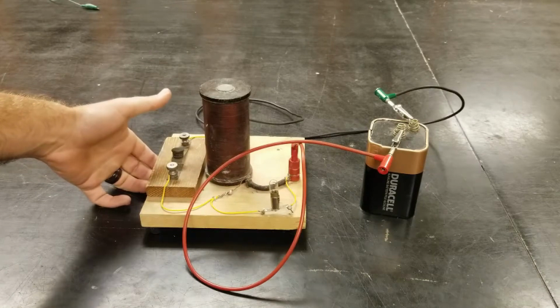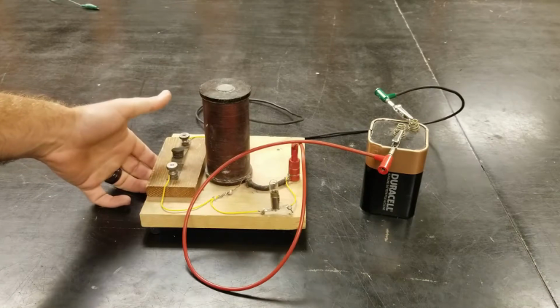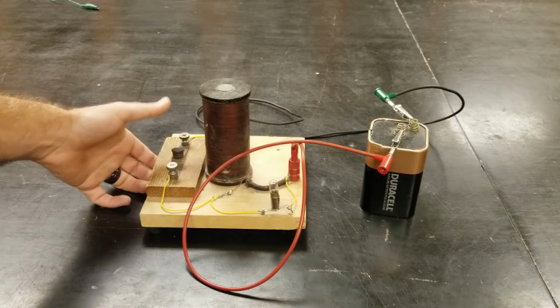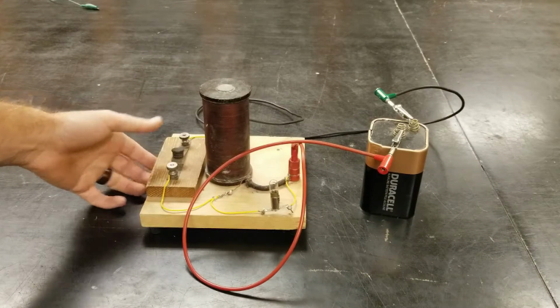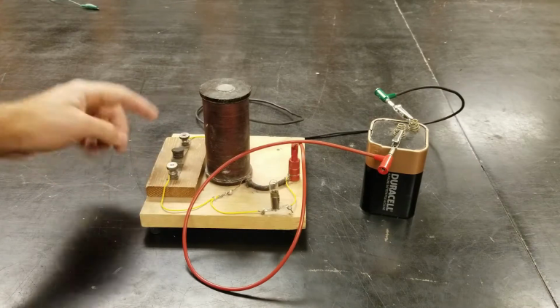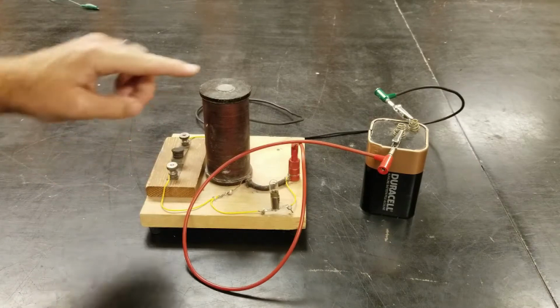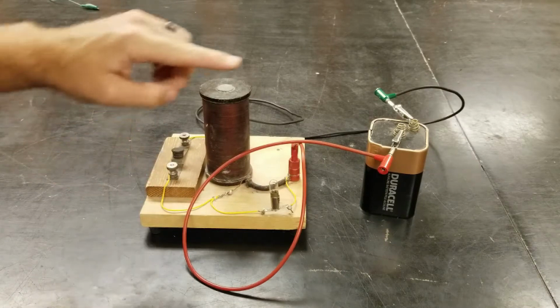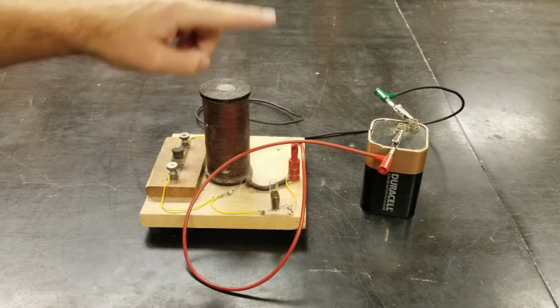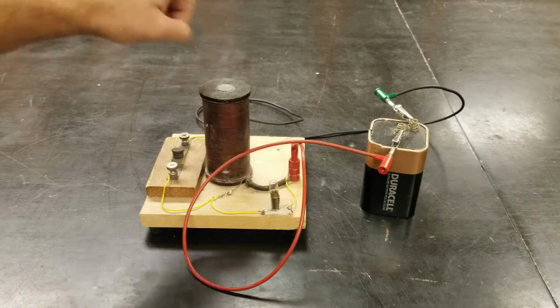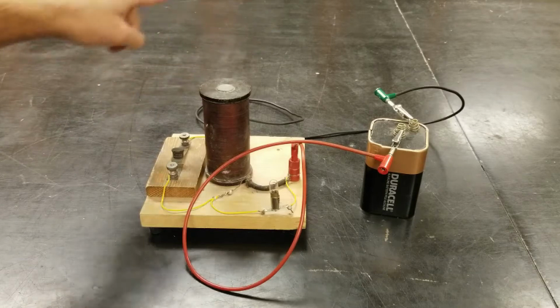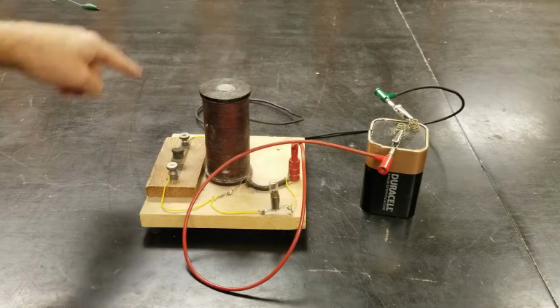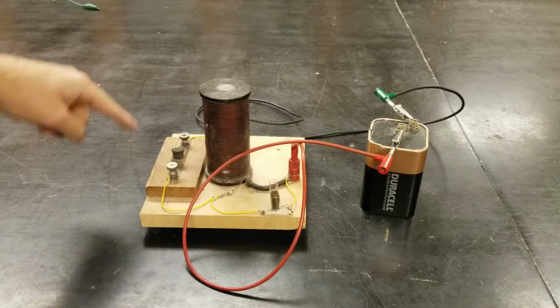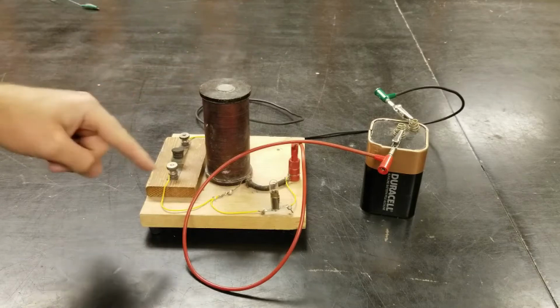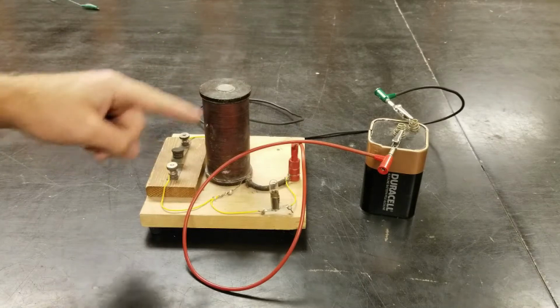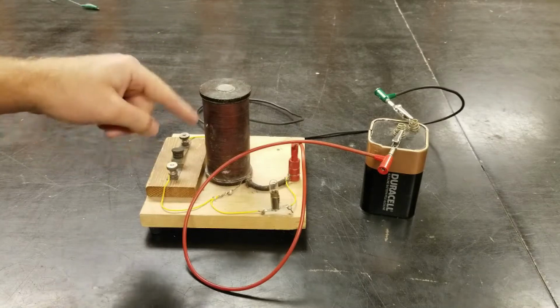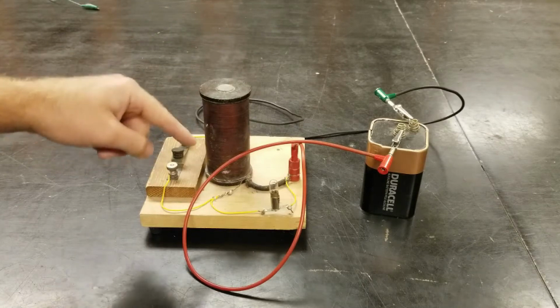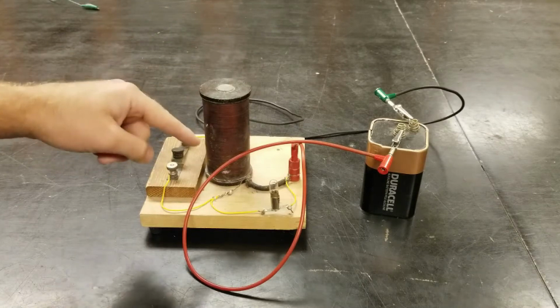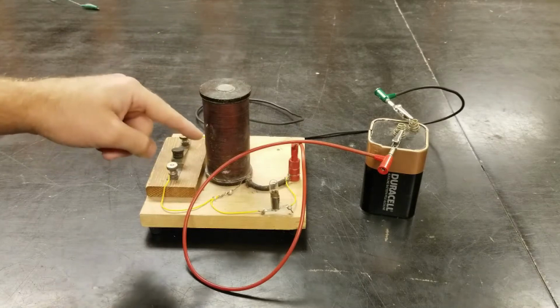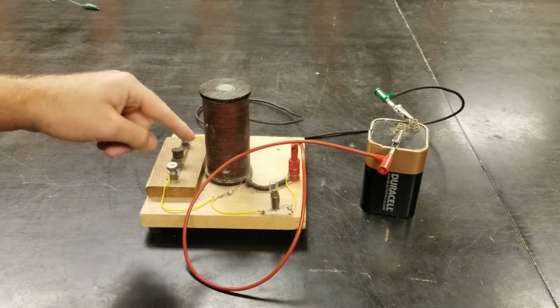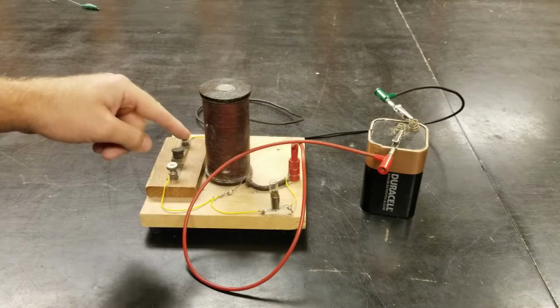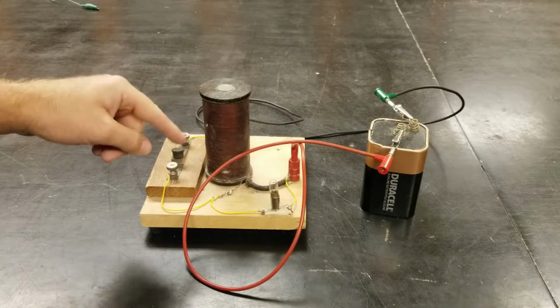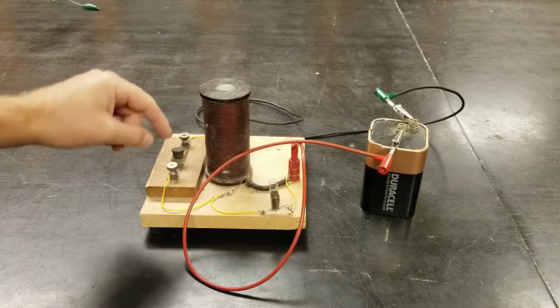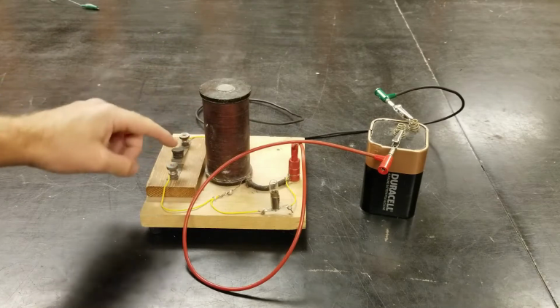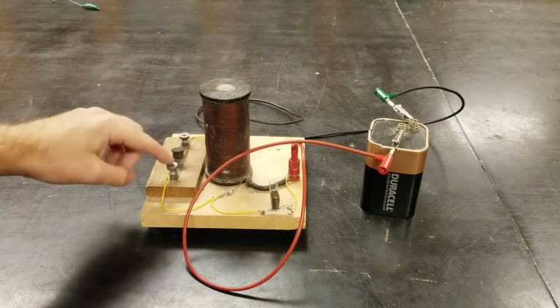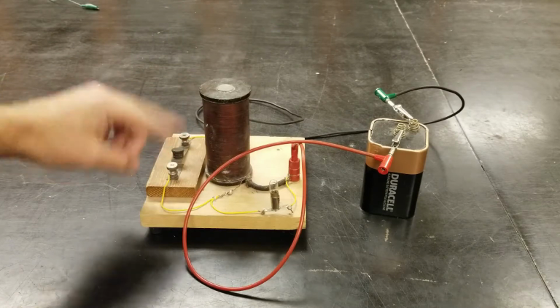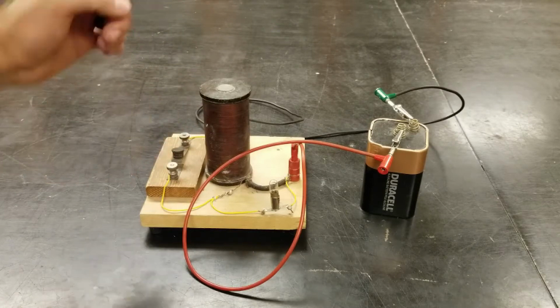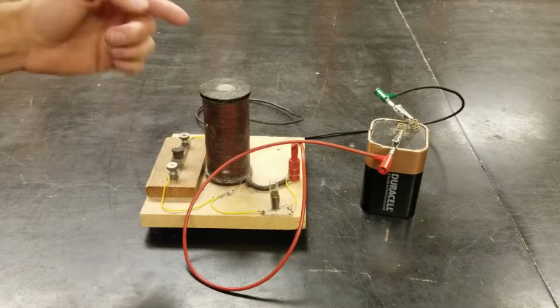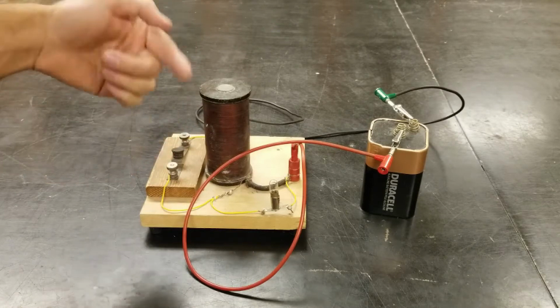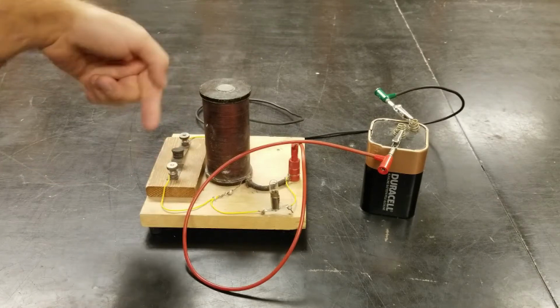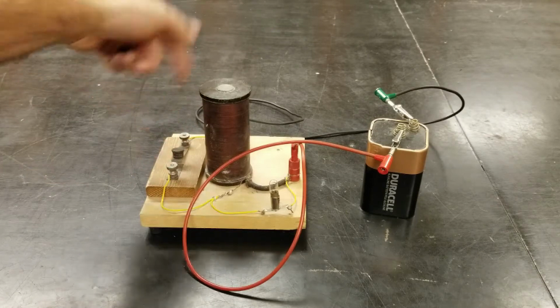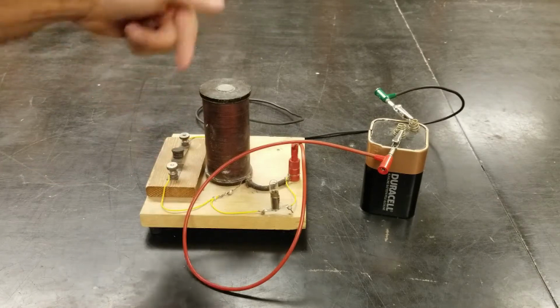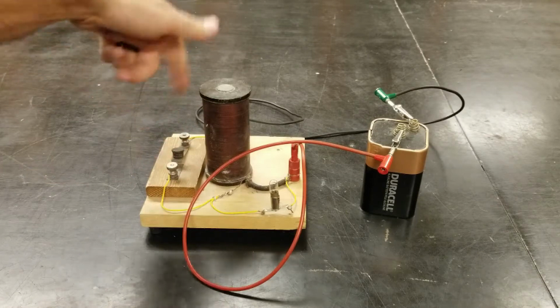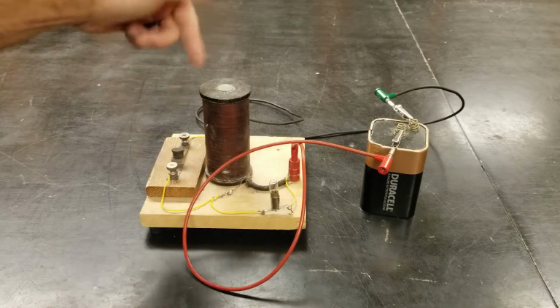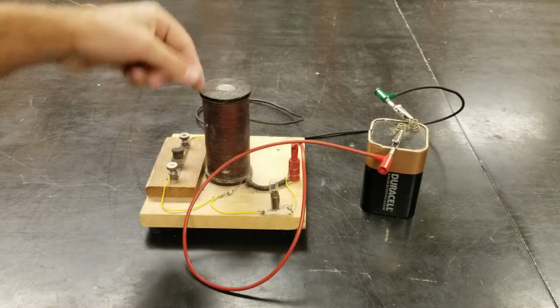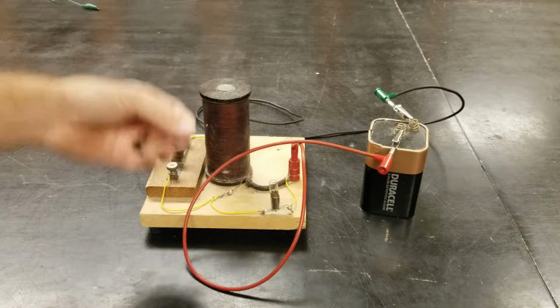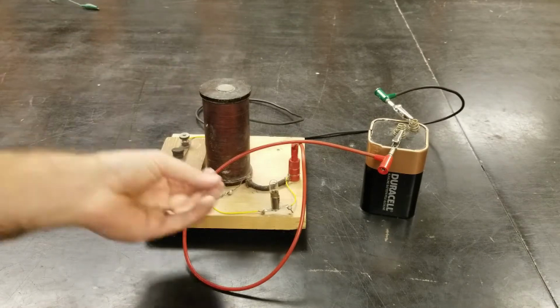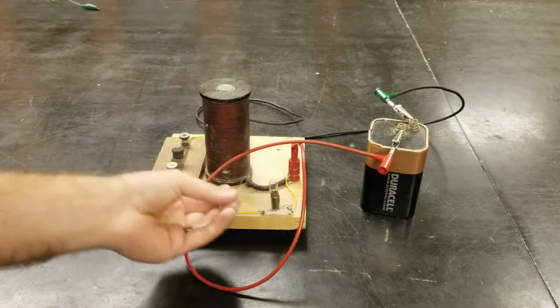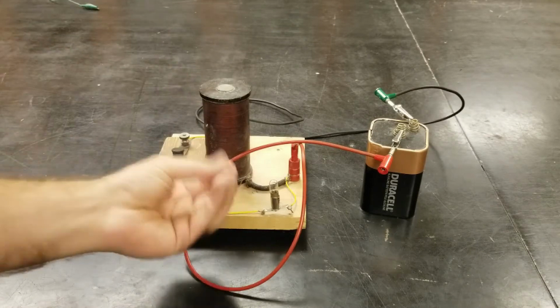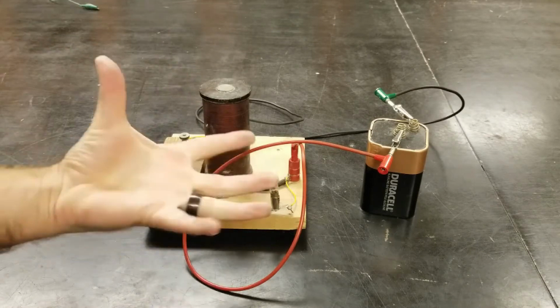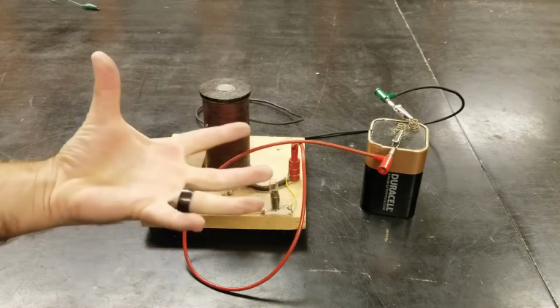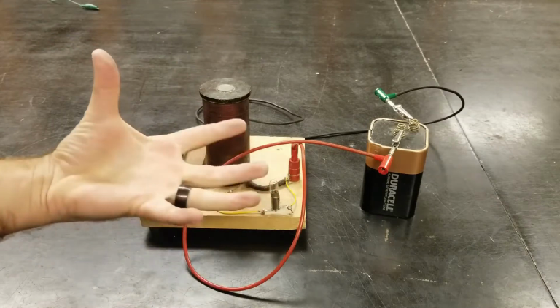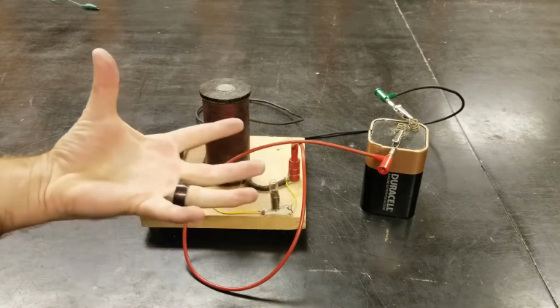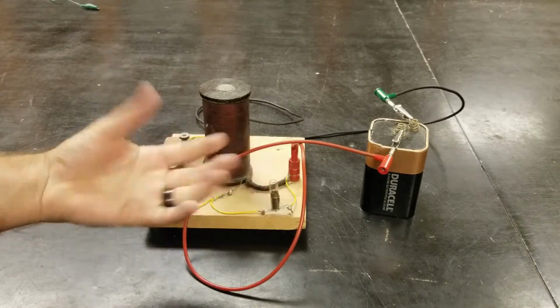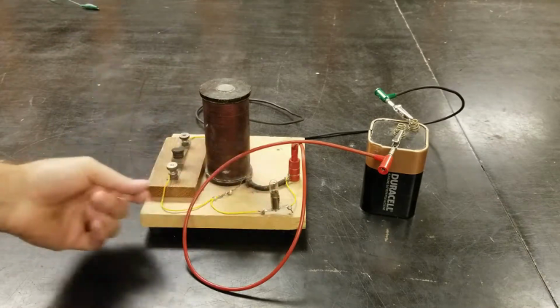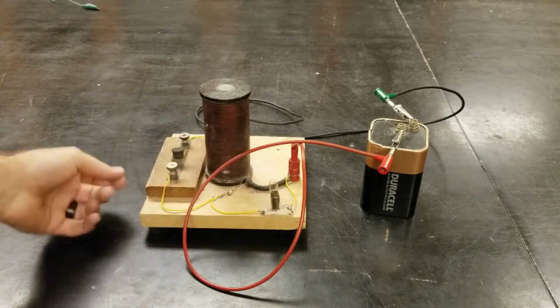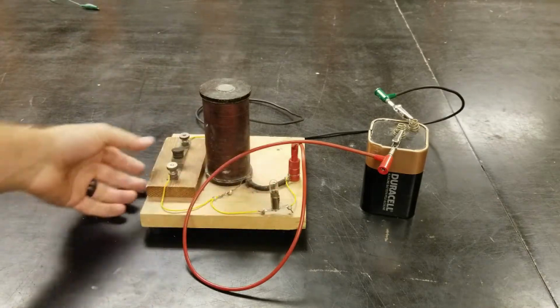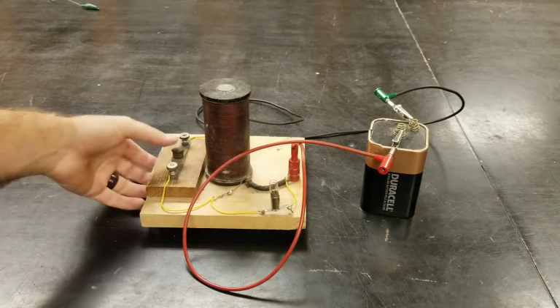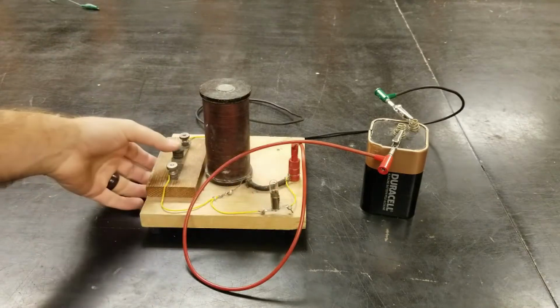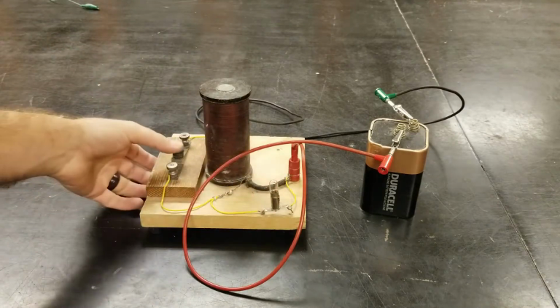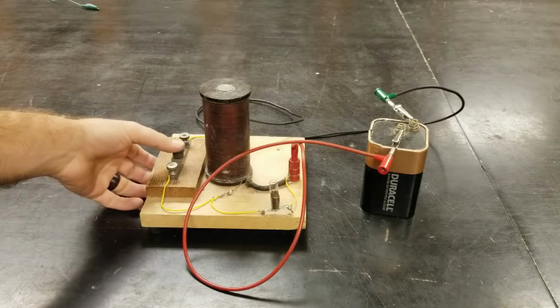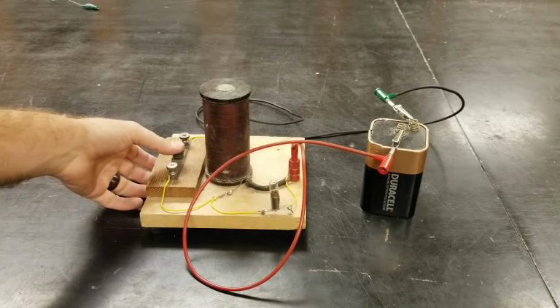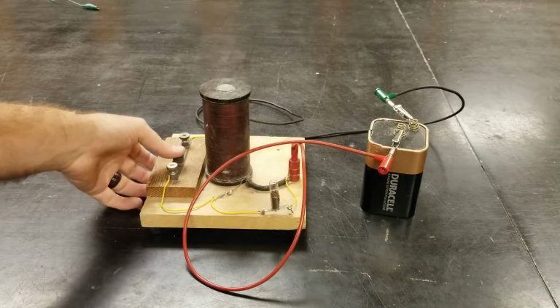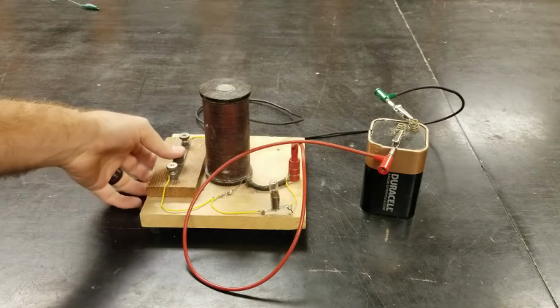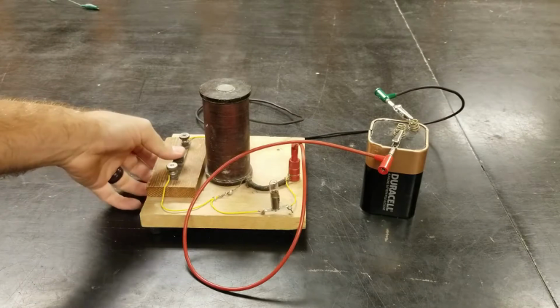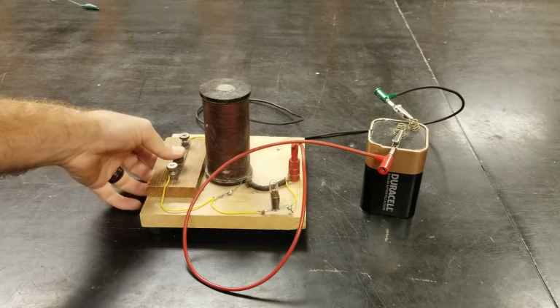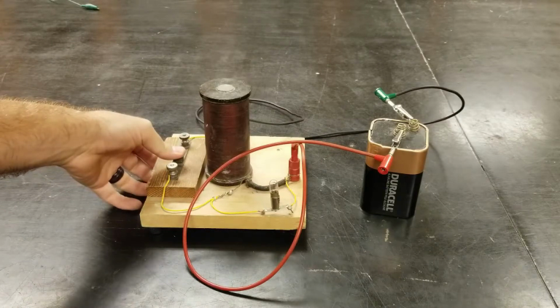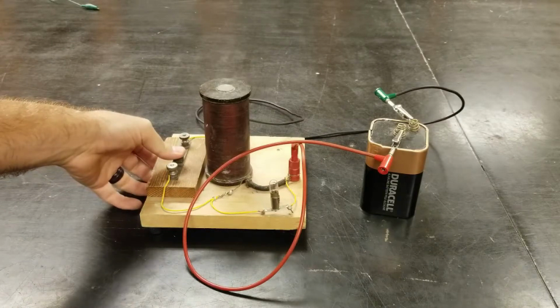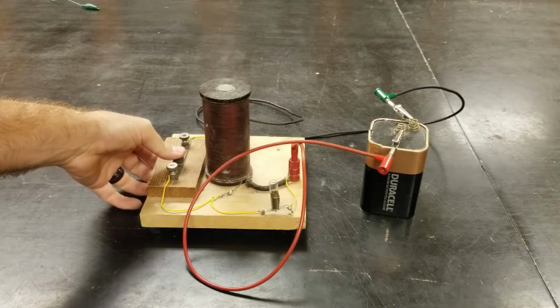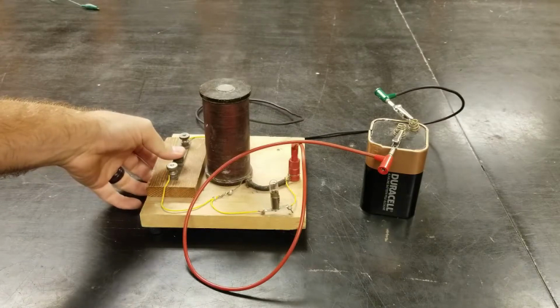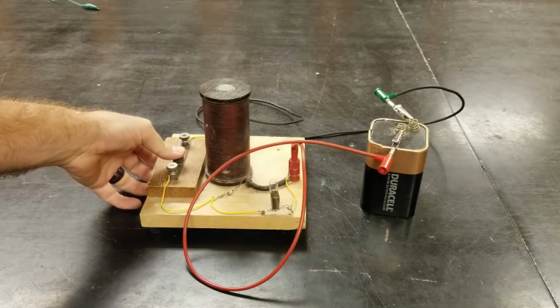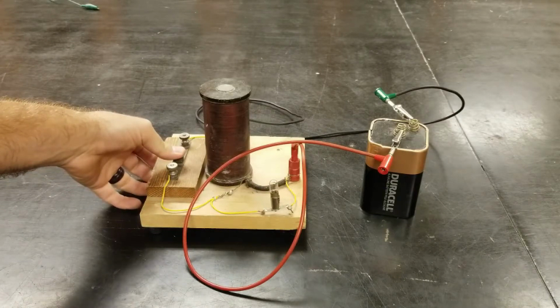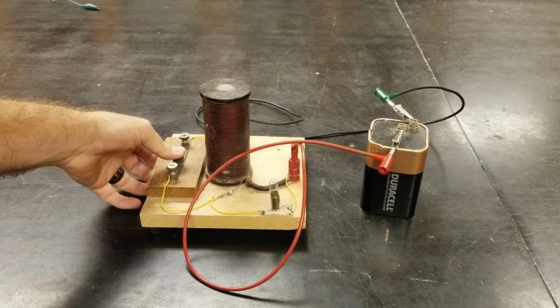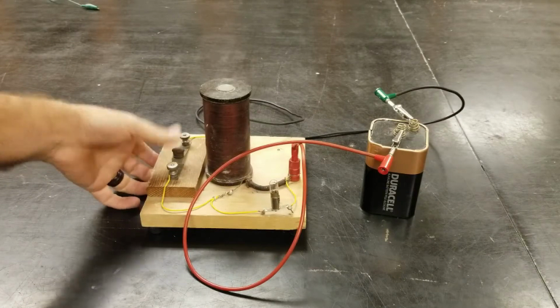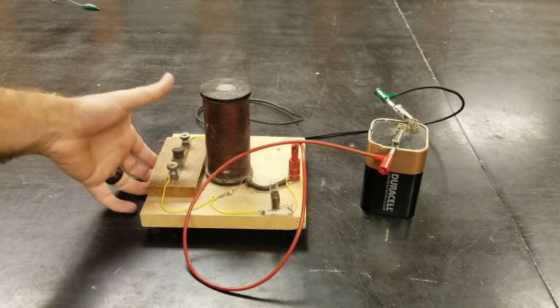That's because the back EMF runs through your transformer and gets stepped up to give enough voltage to get your neon bulb to flash.